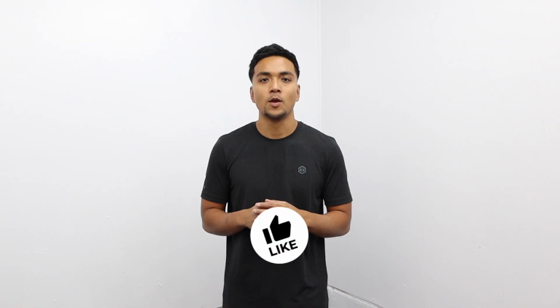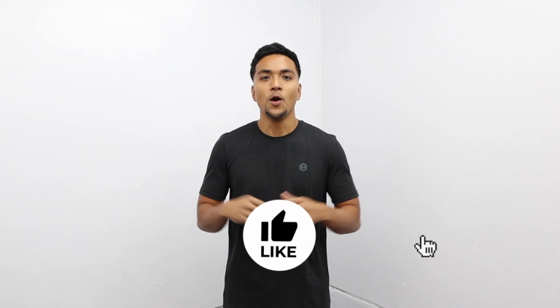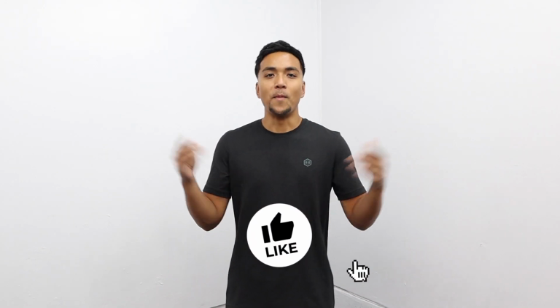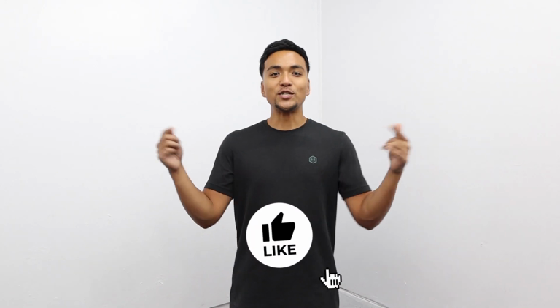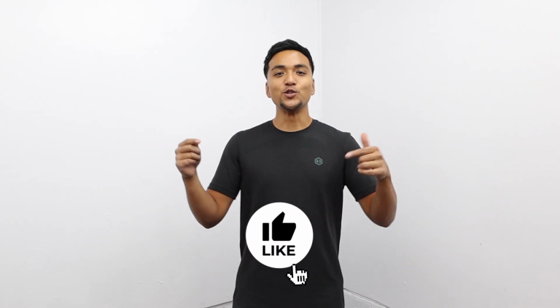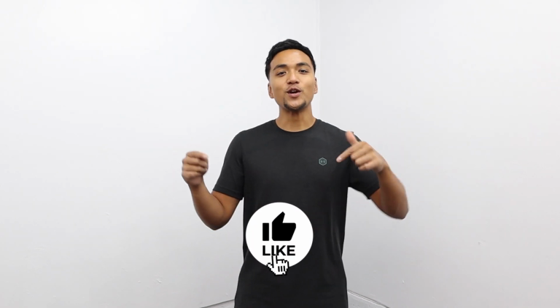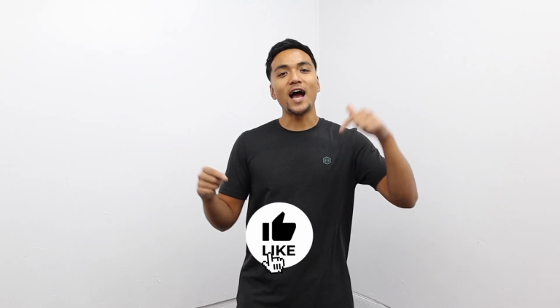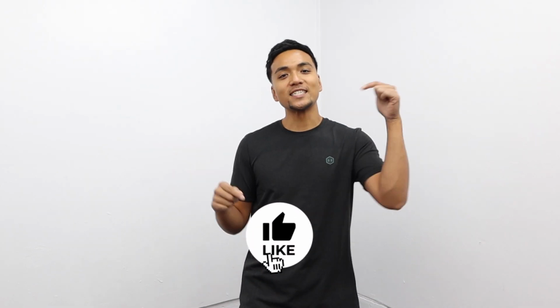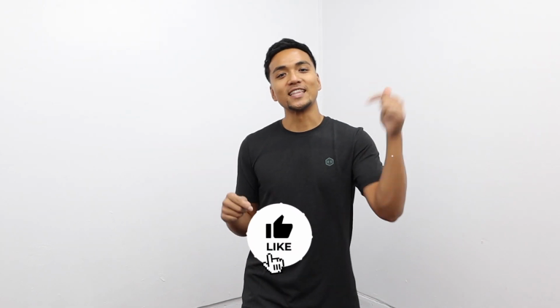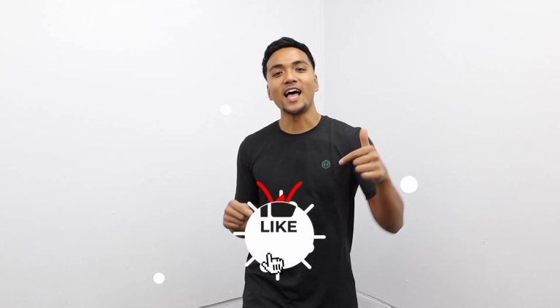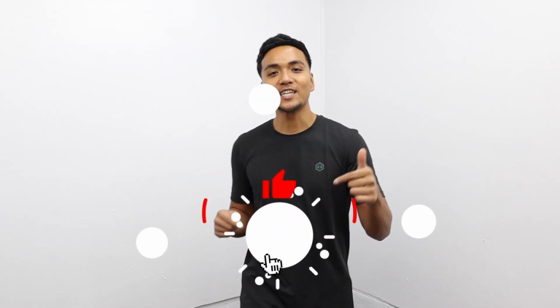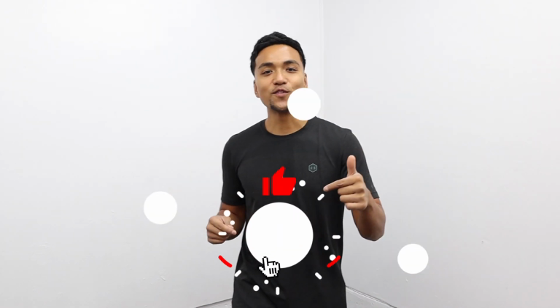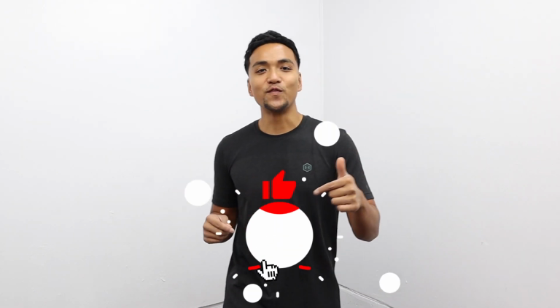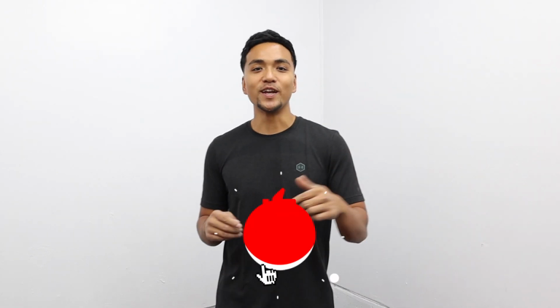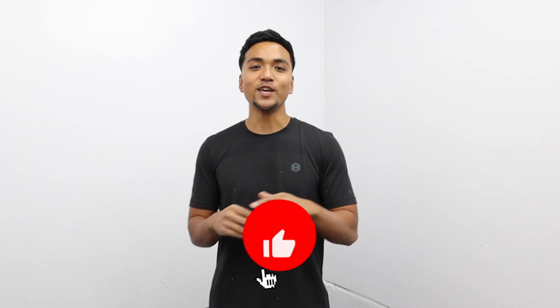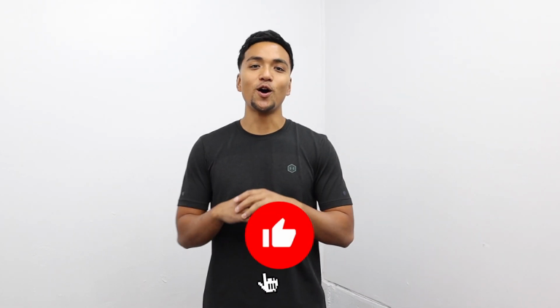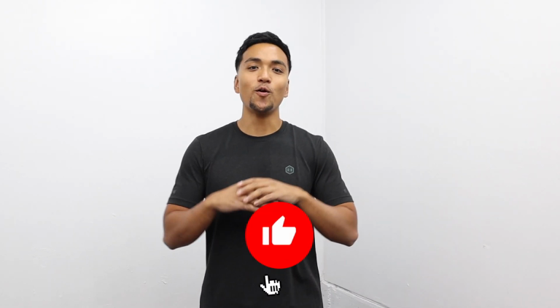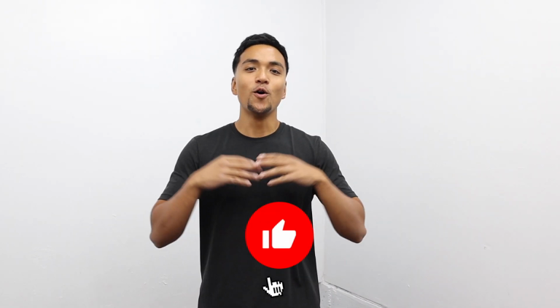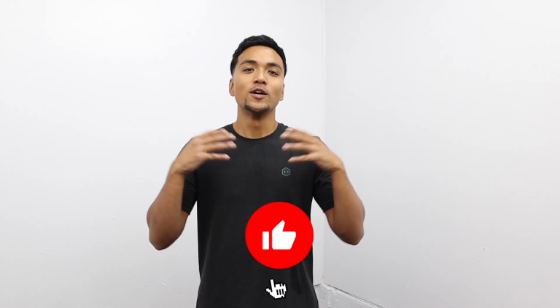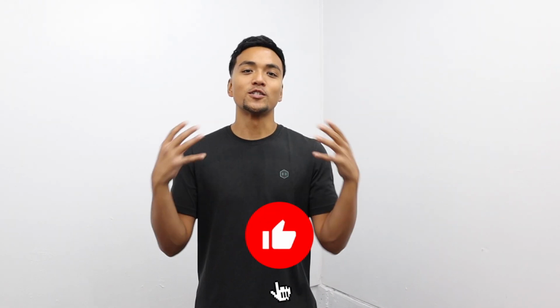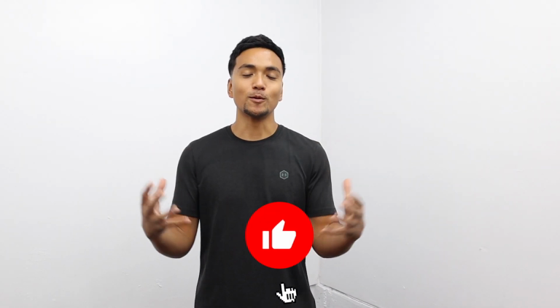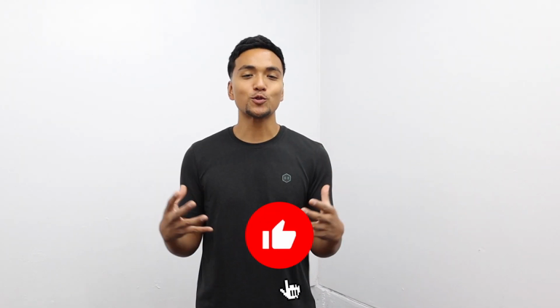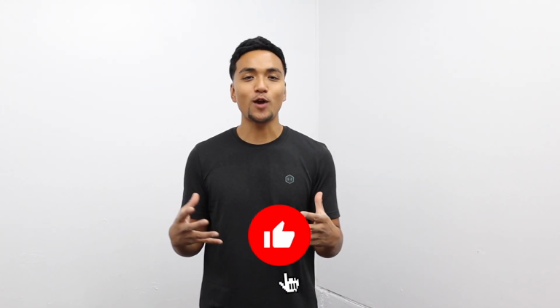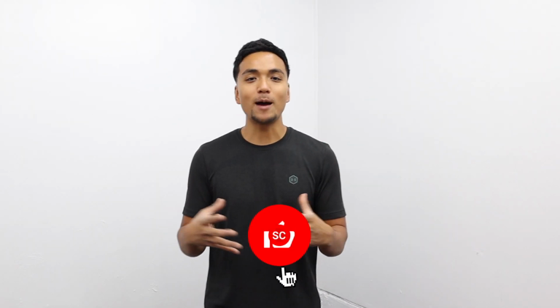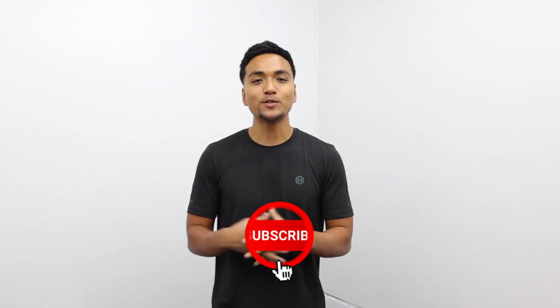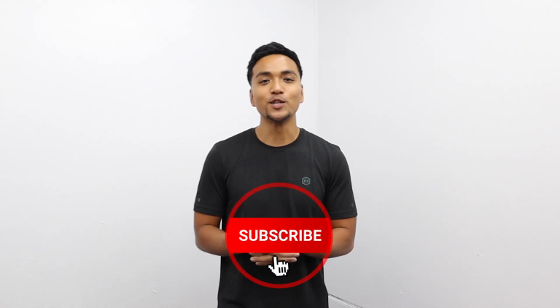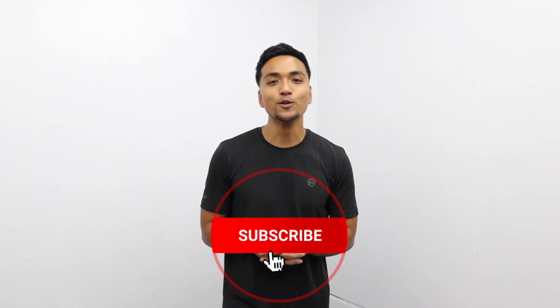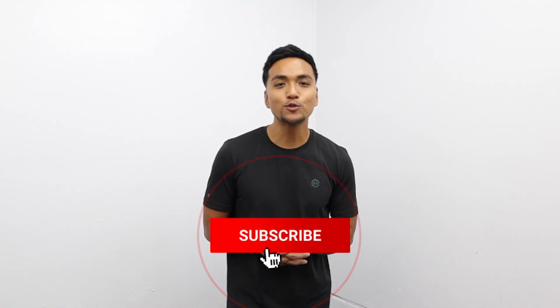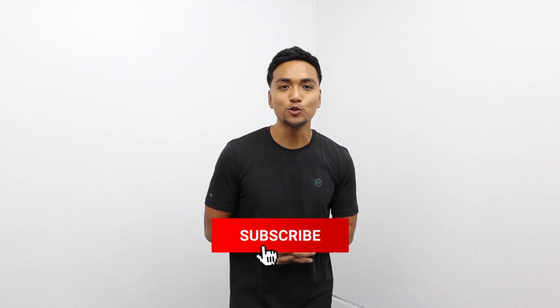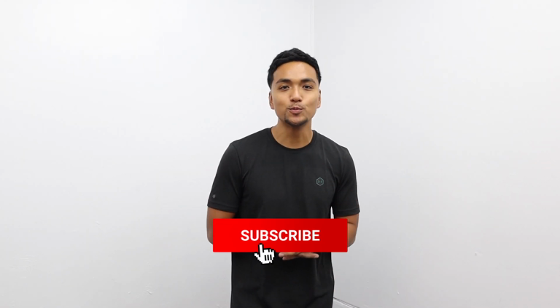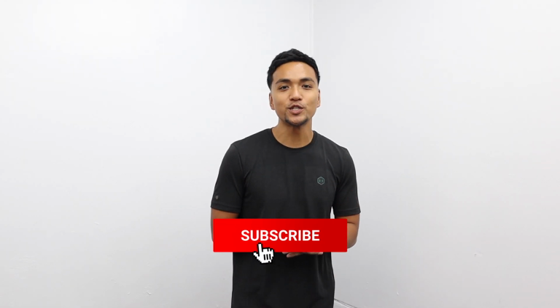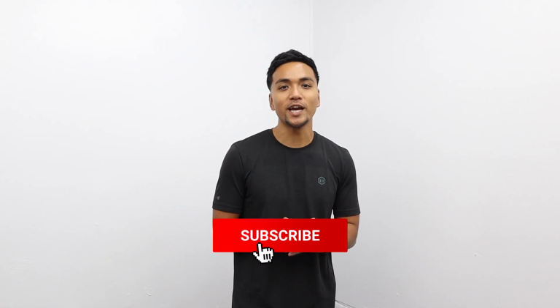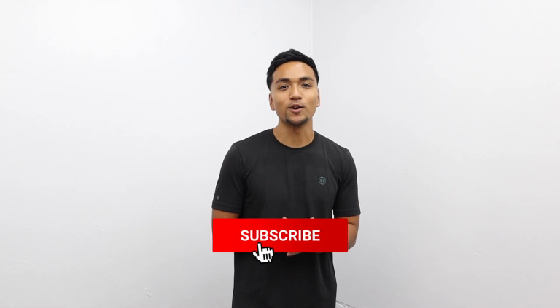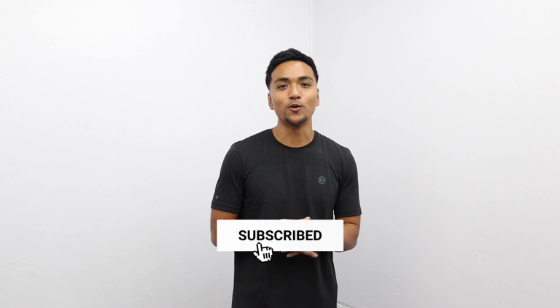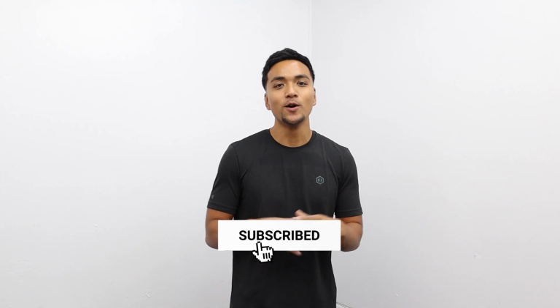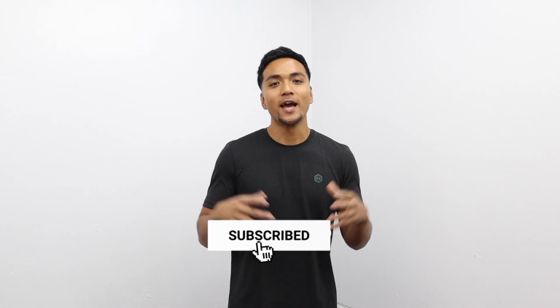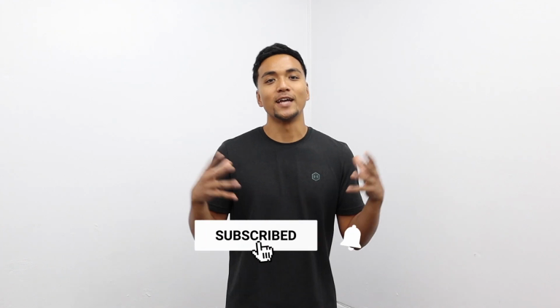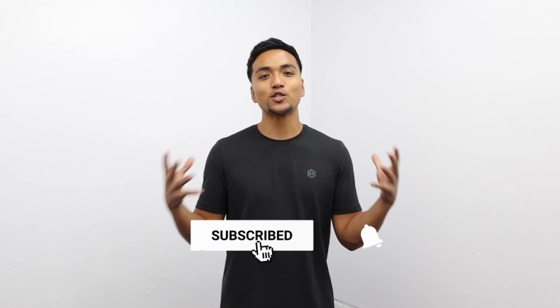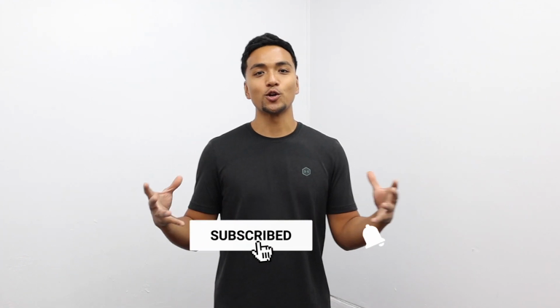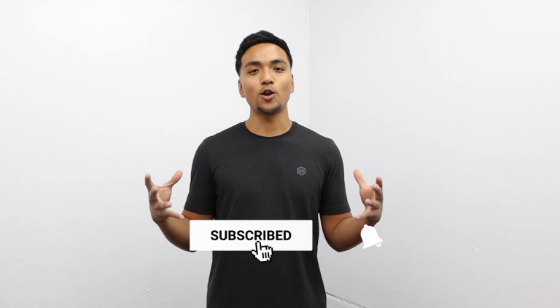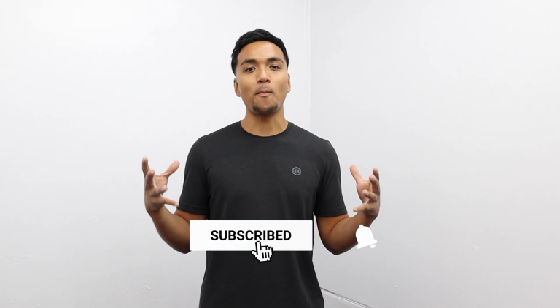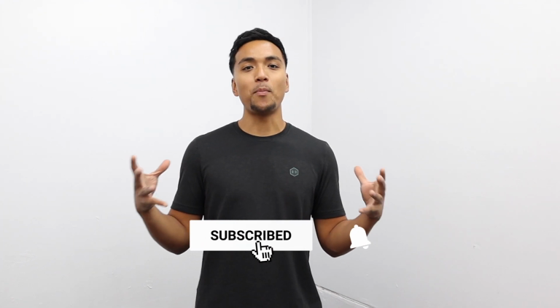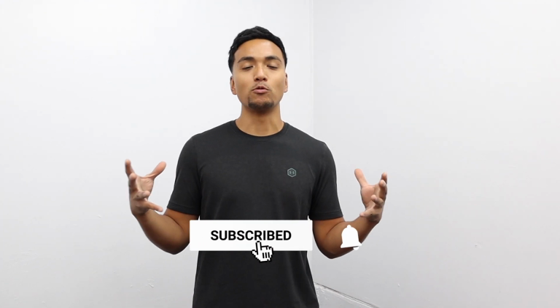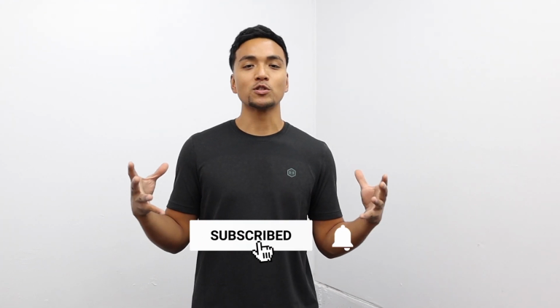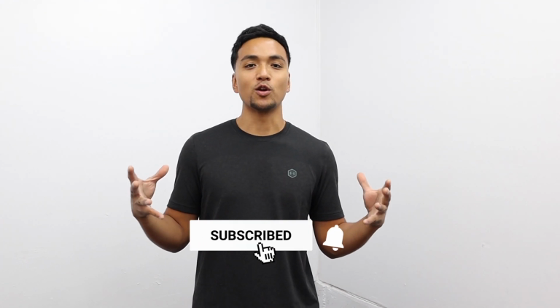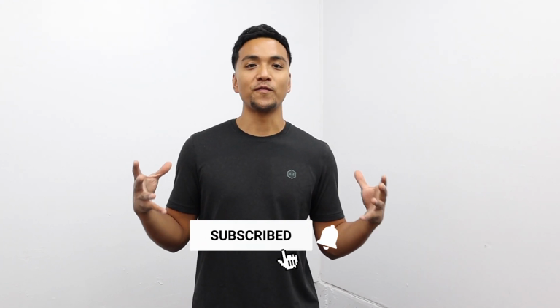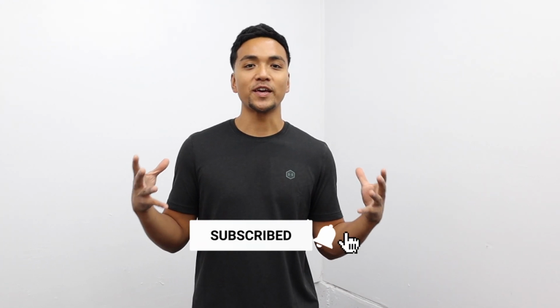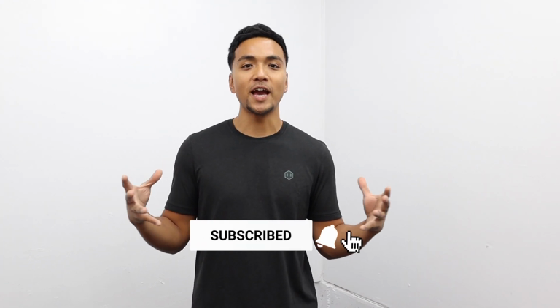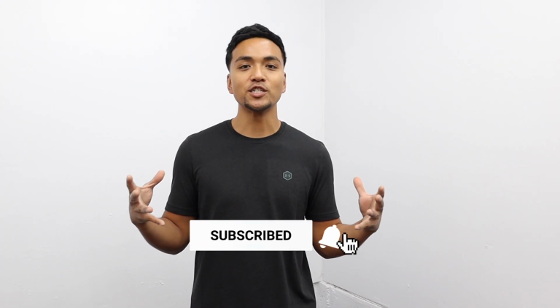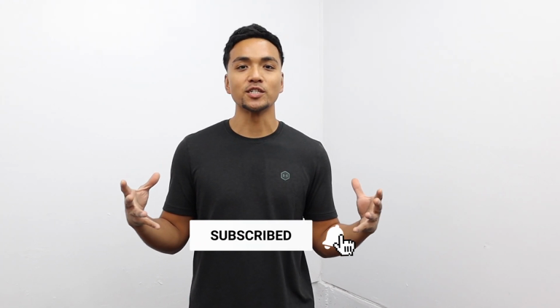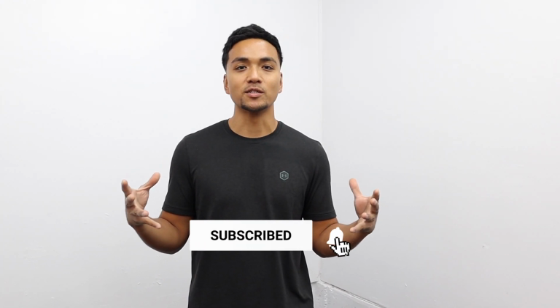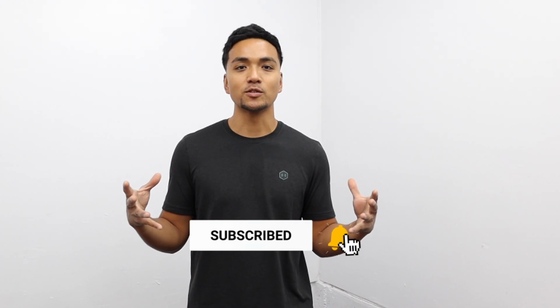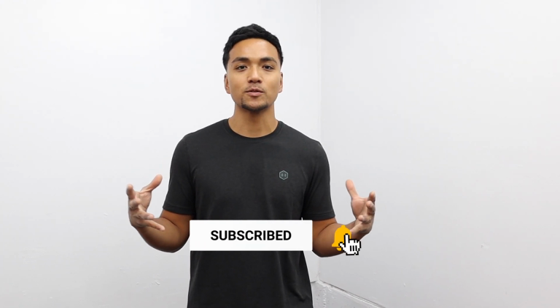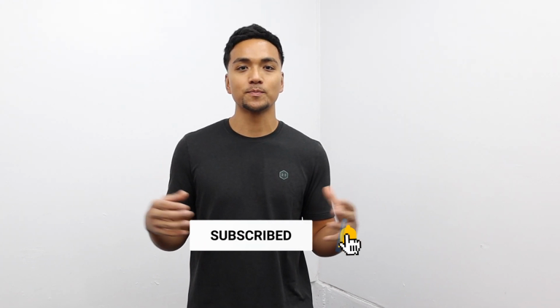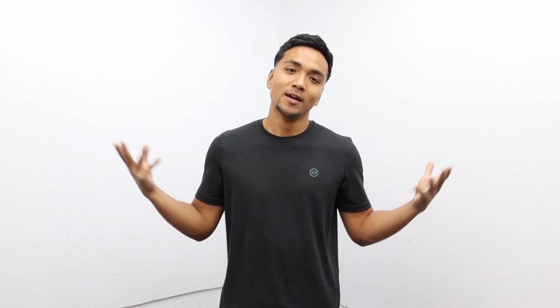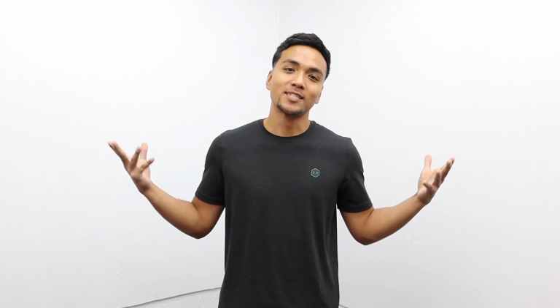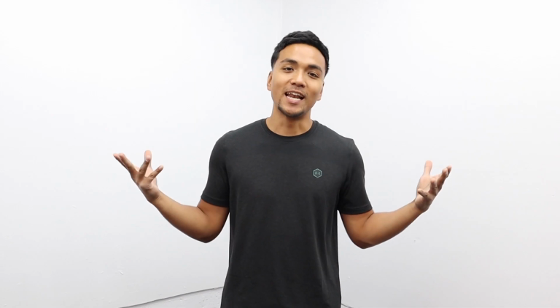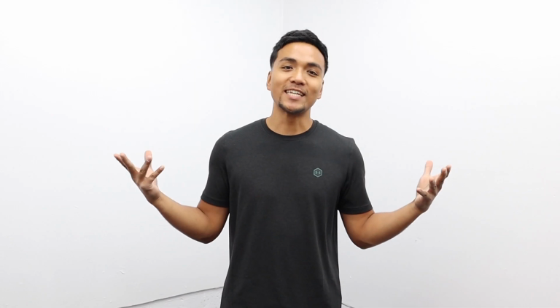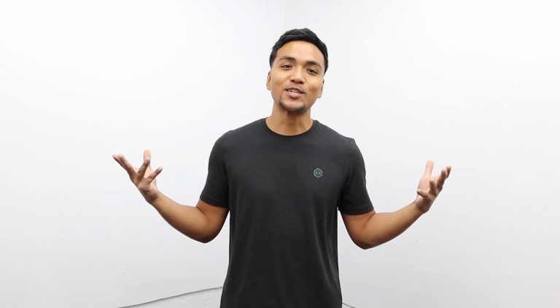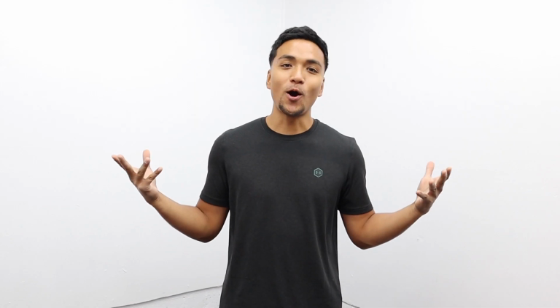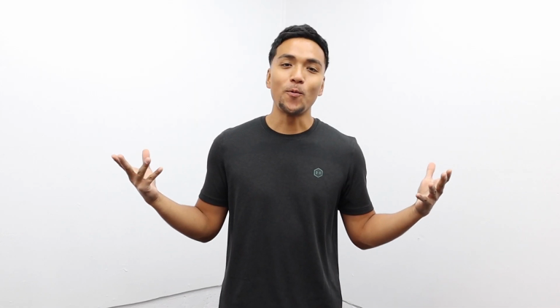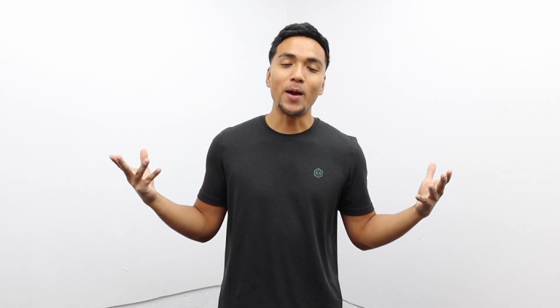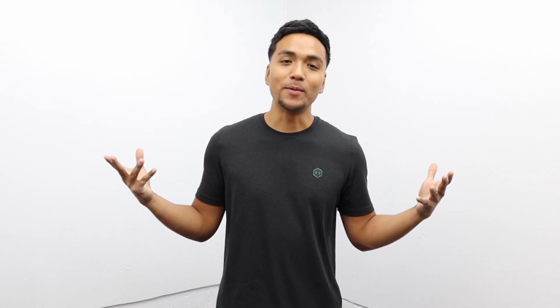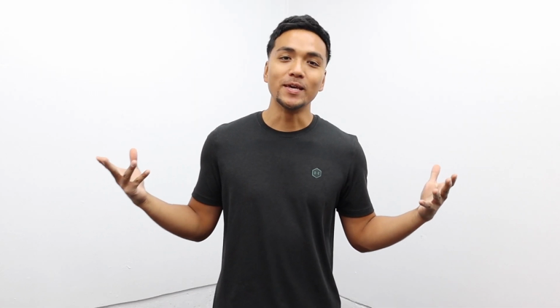Make sure you guys like the video, subscribe to the YouTube channel, and turn on post notifications. So let's go, baby.